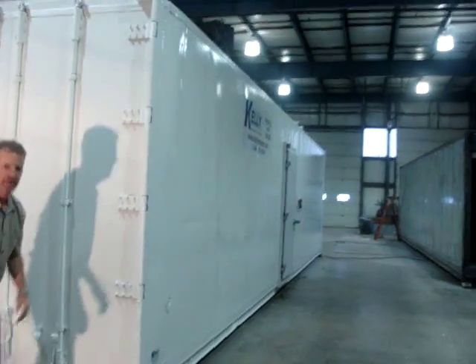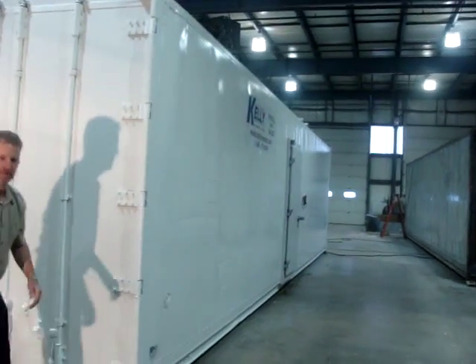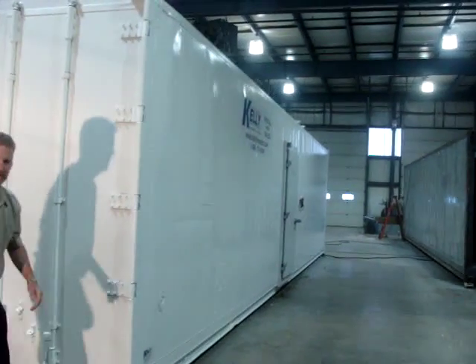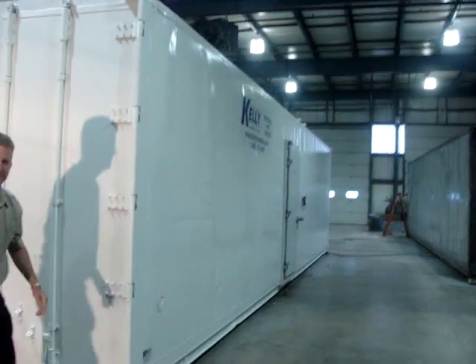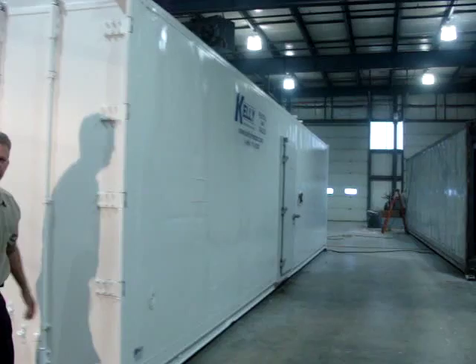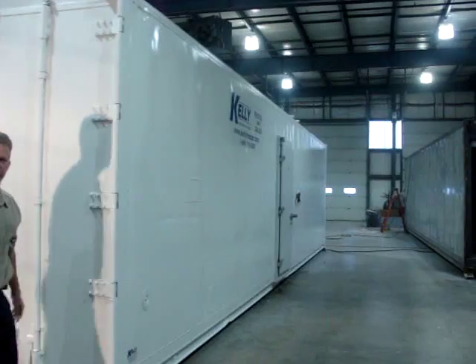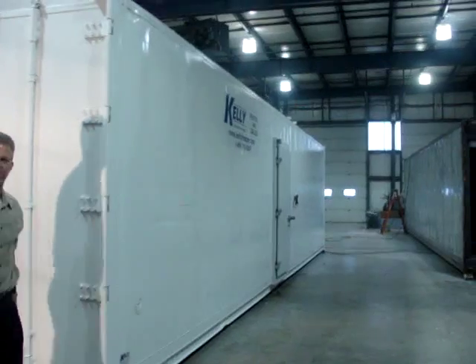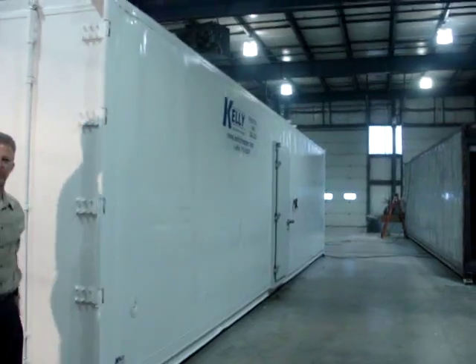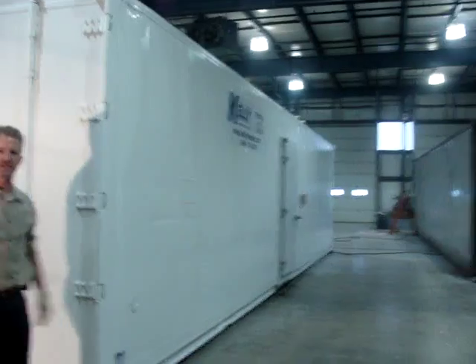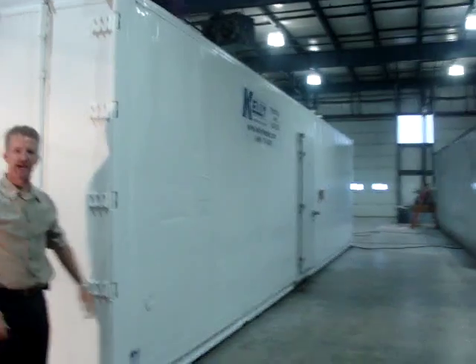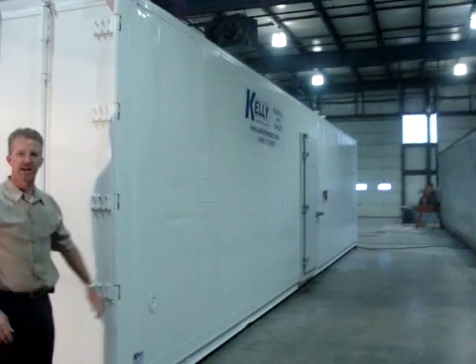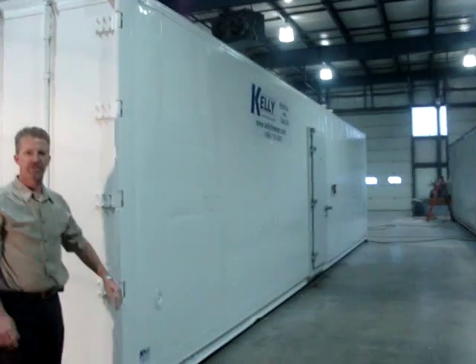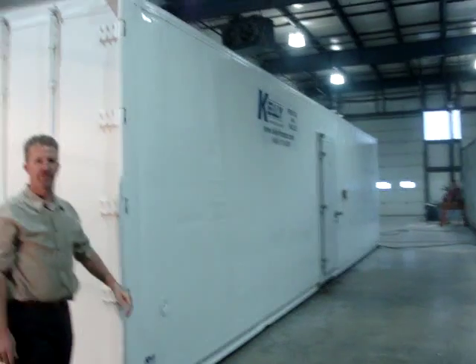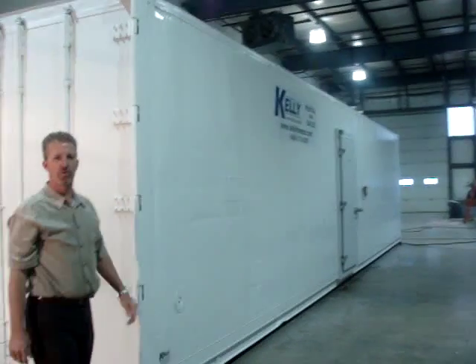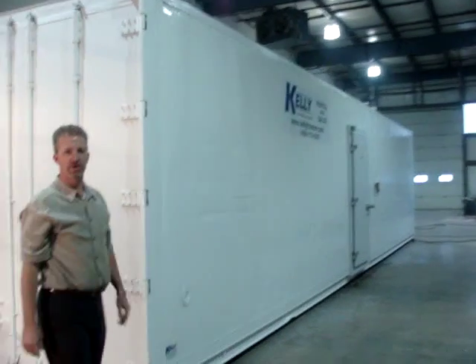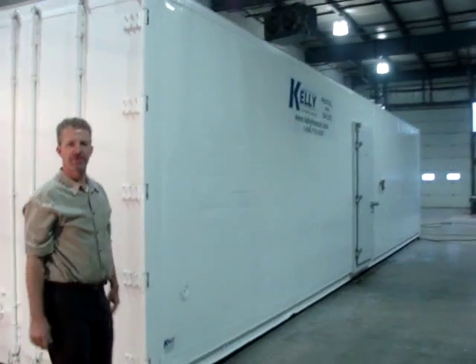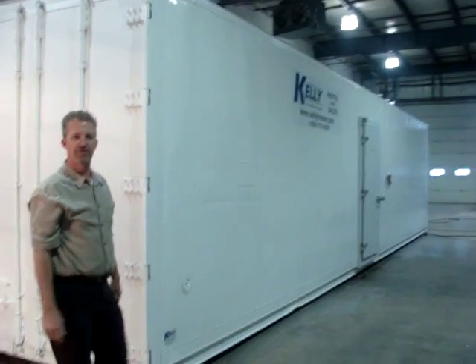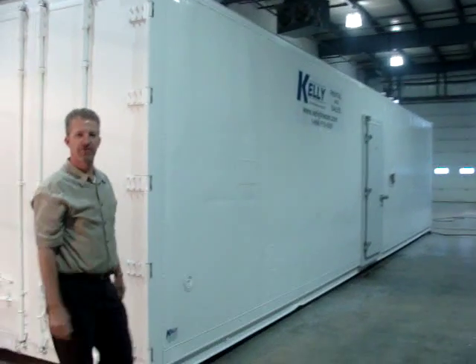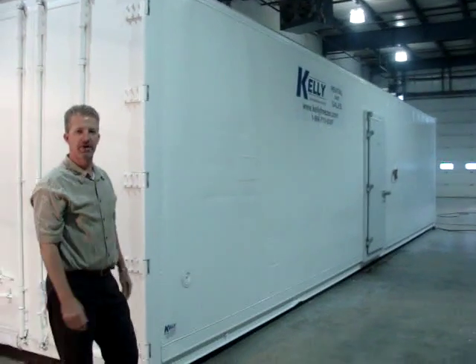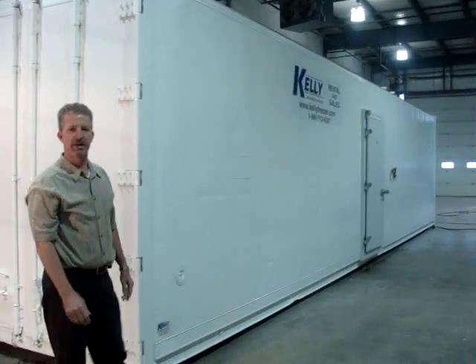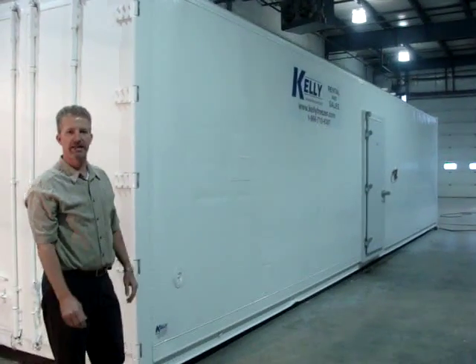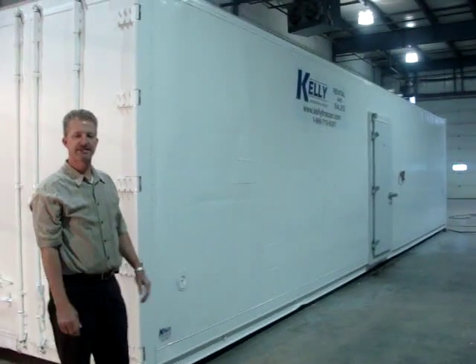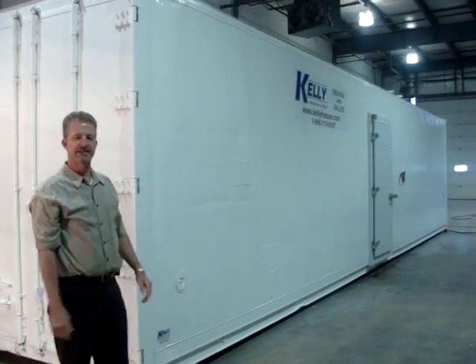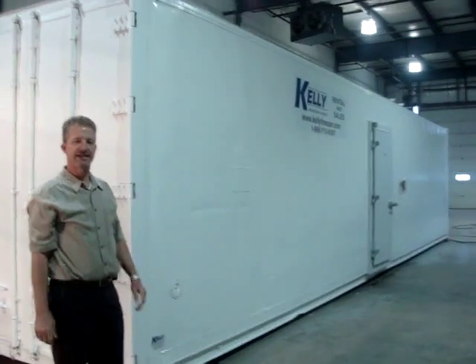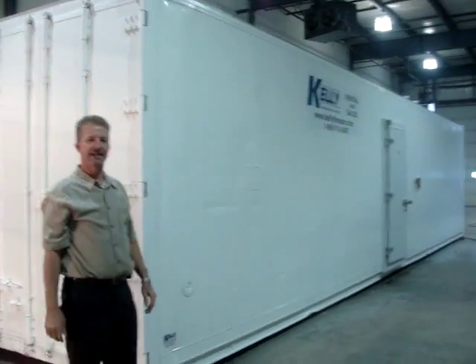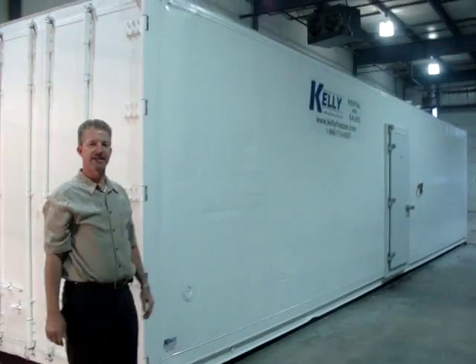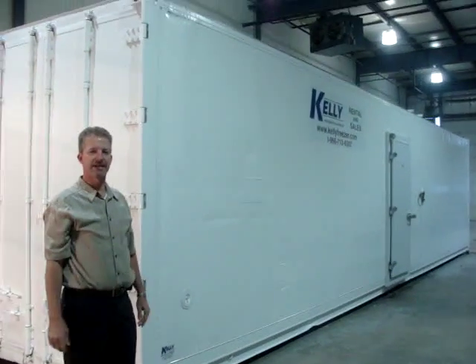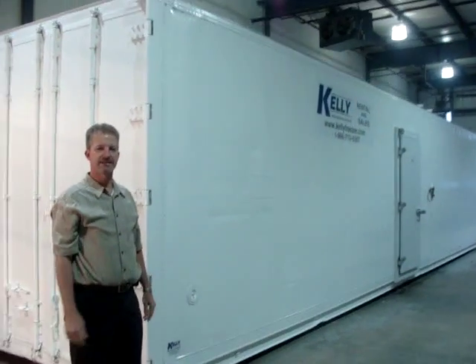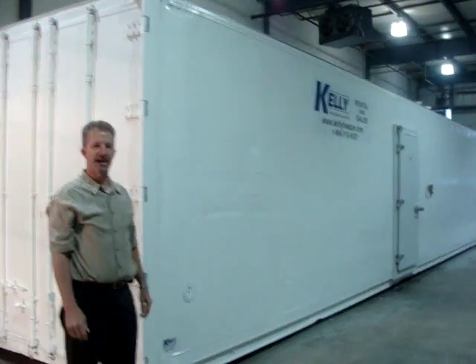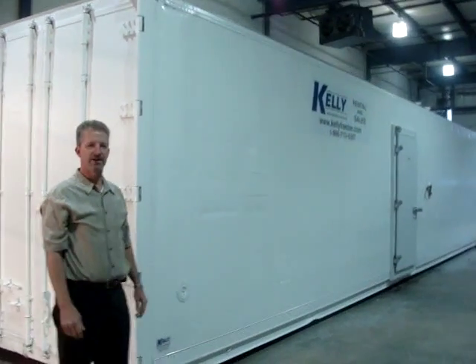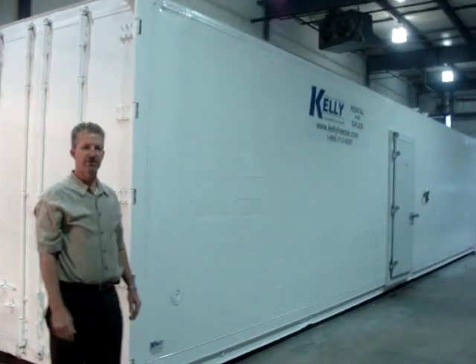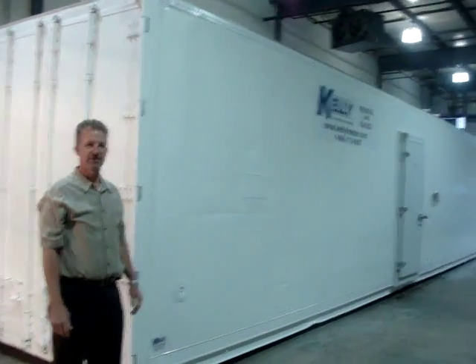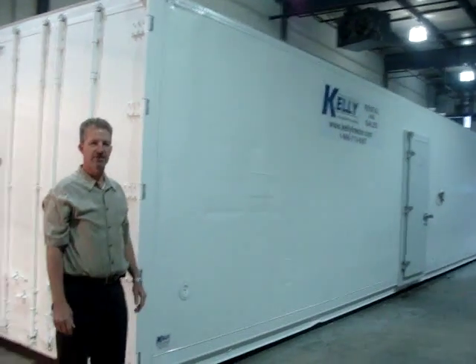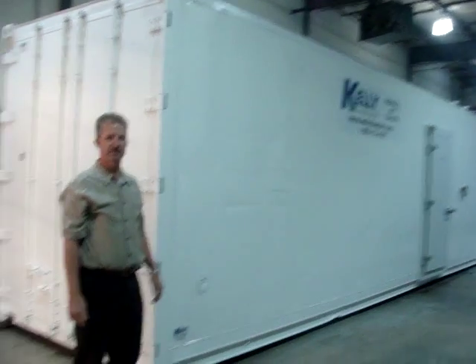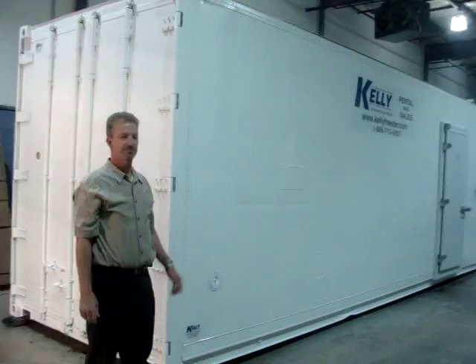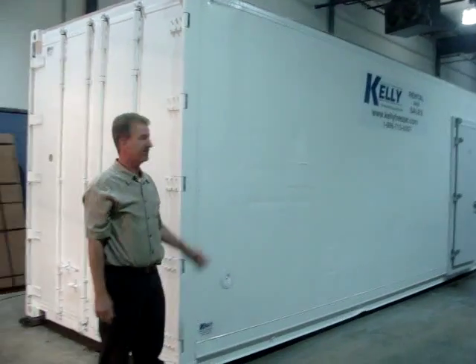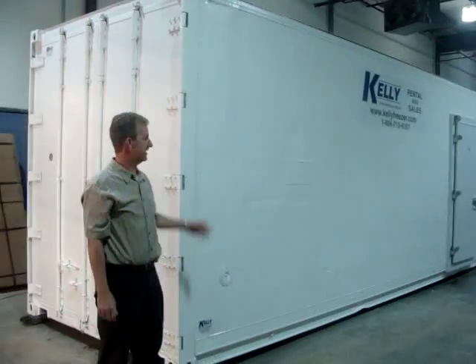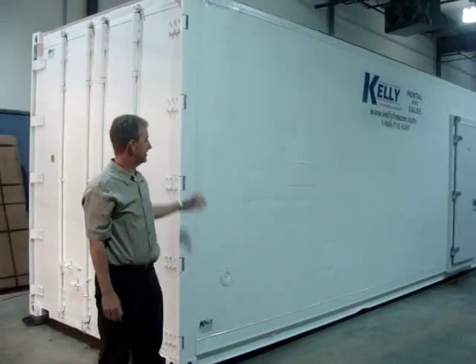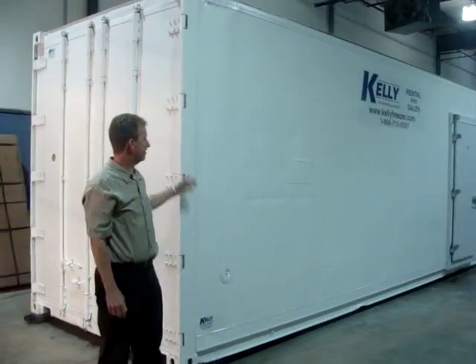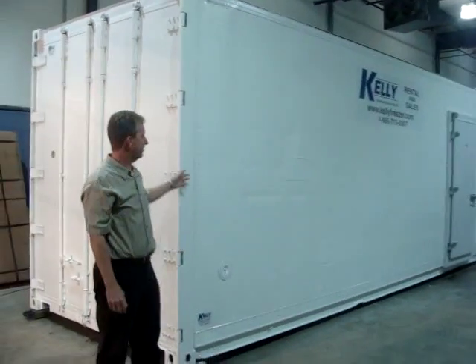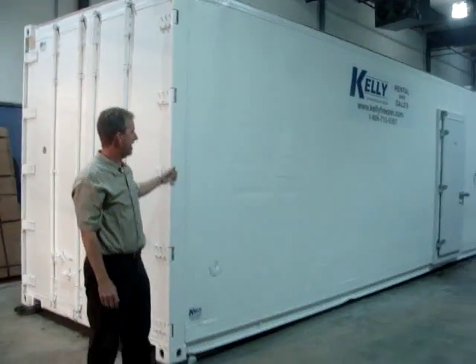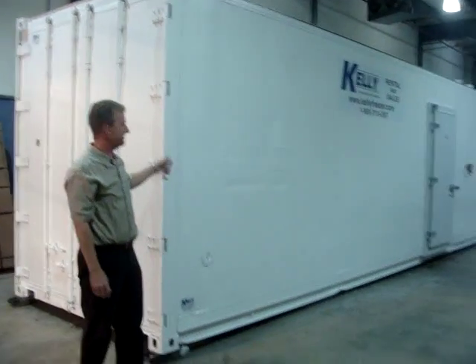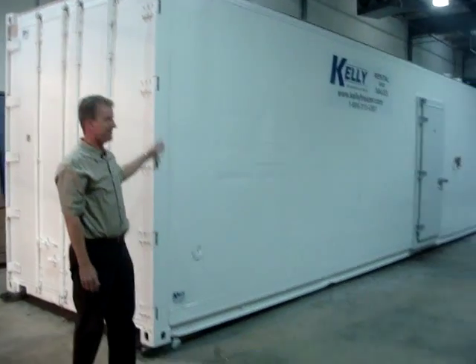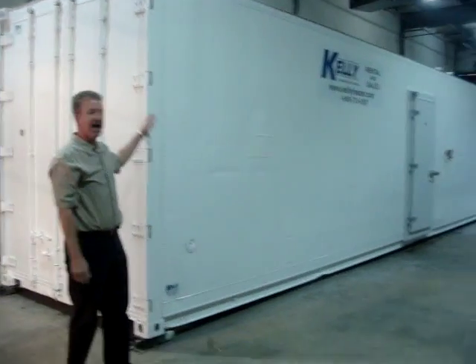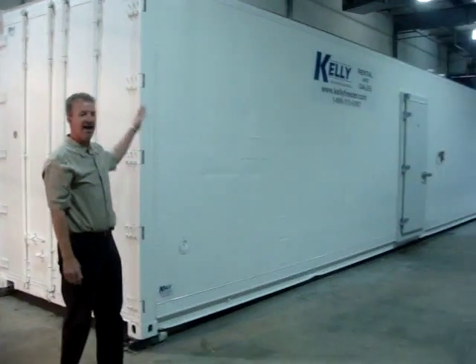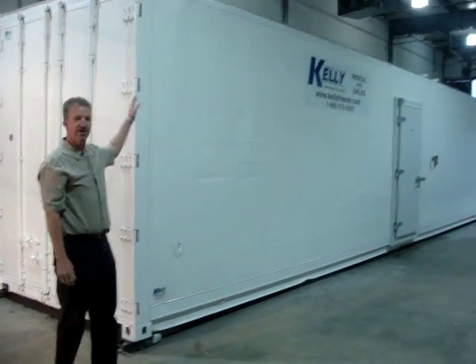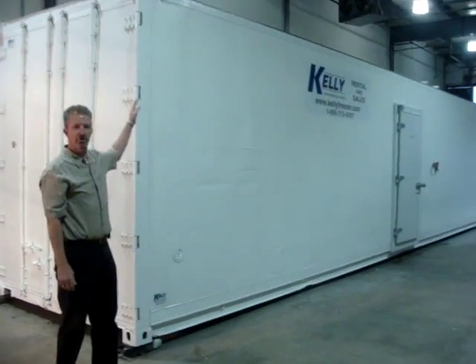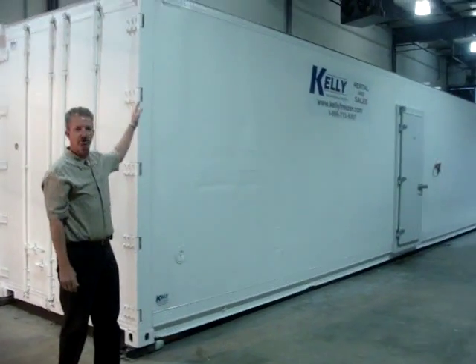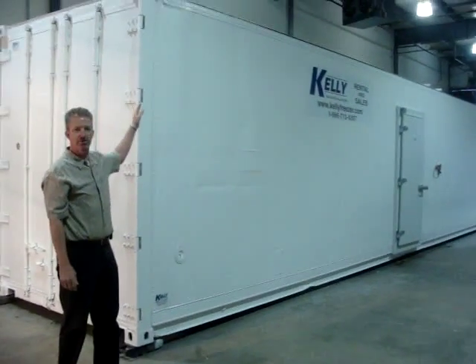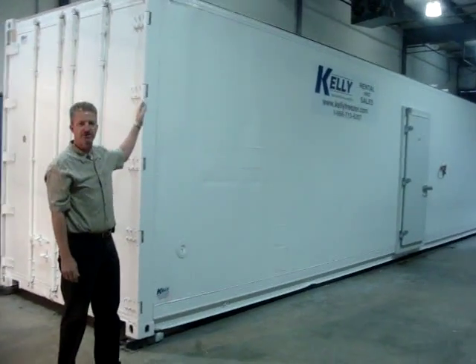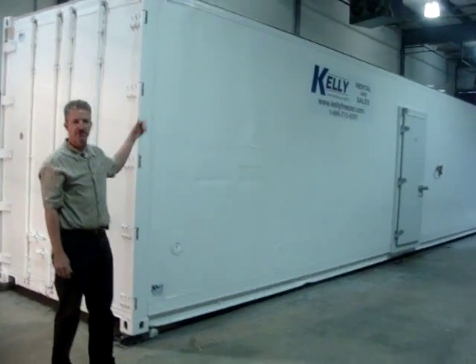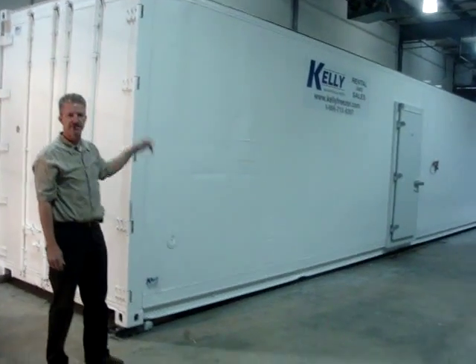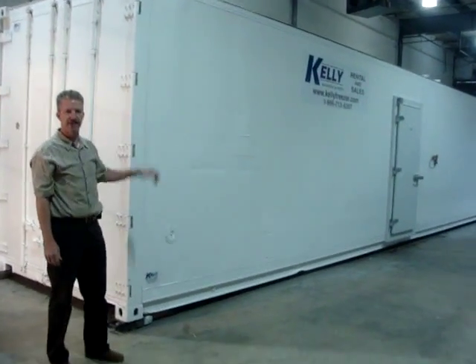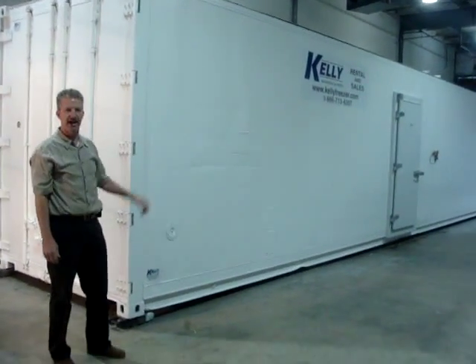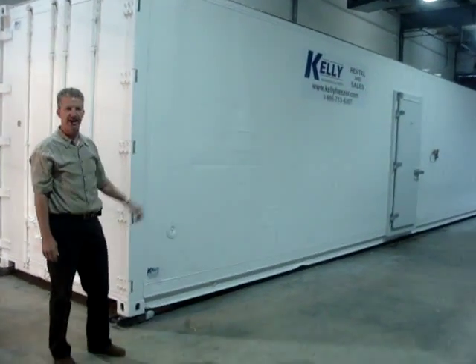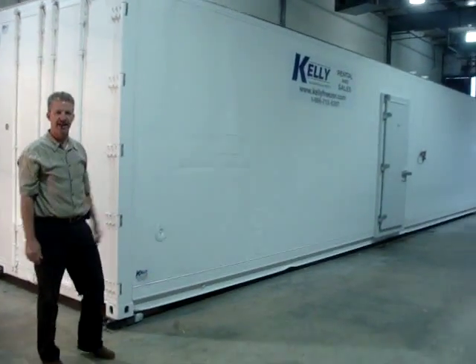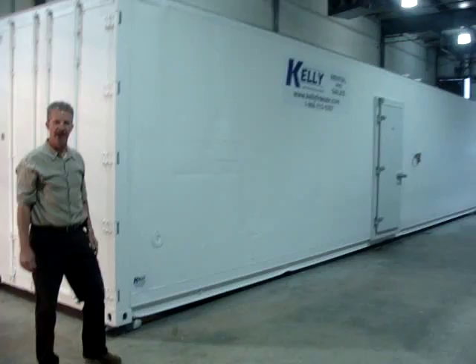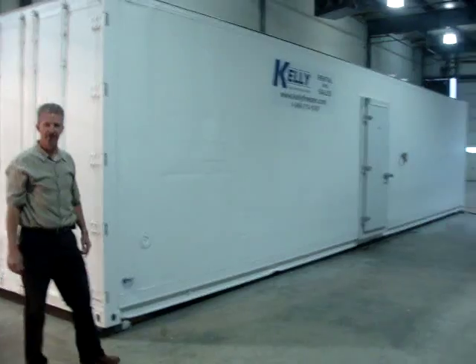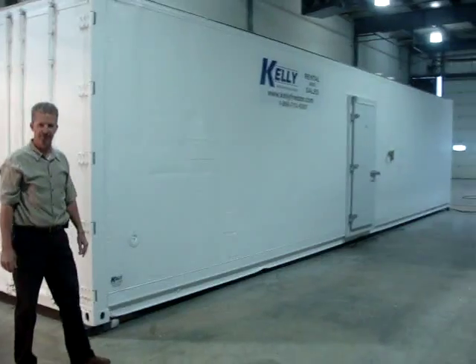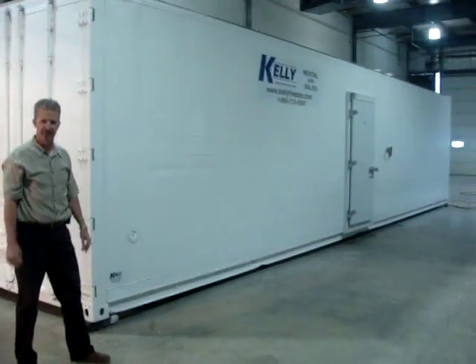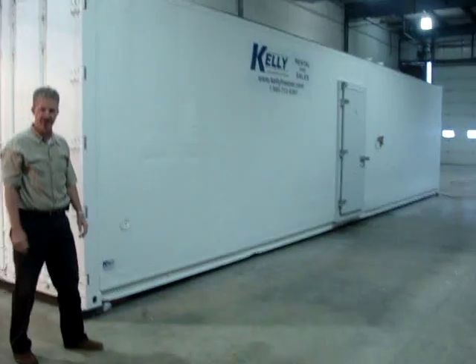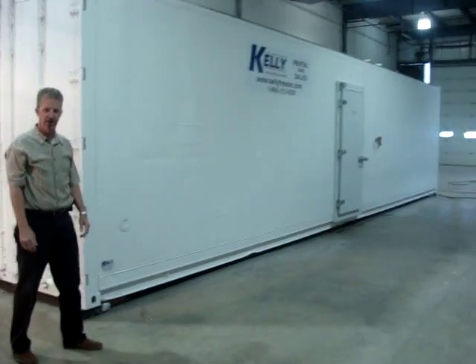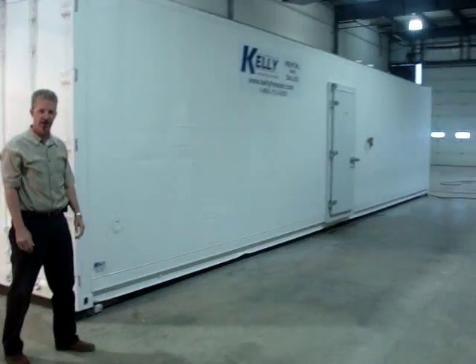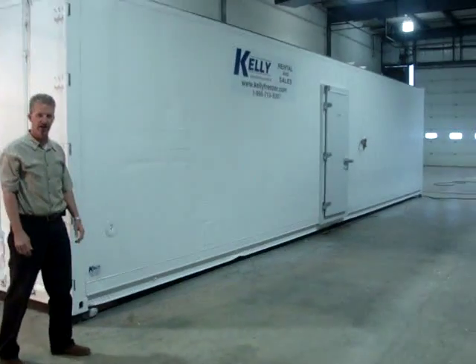This unit is built out of a 40-foot insulated container. This particular model is a high cube, so it's 9 and a half feet tall.